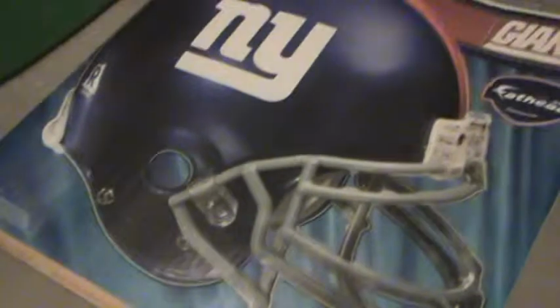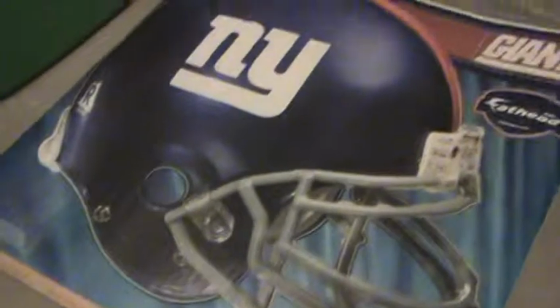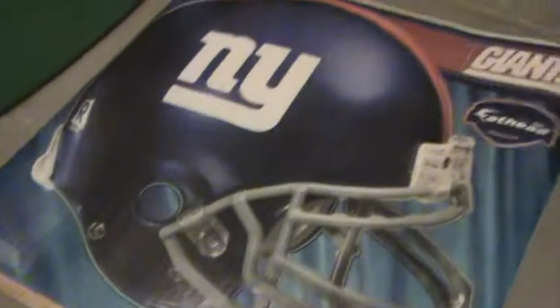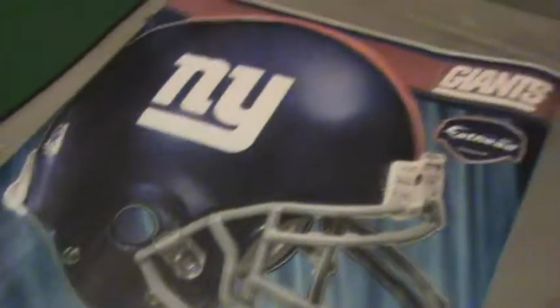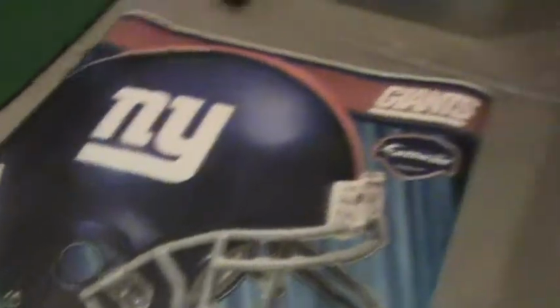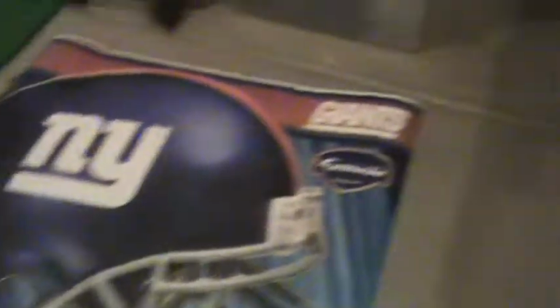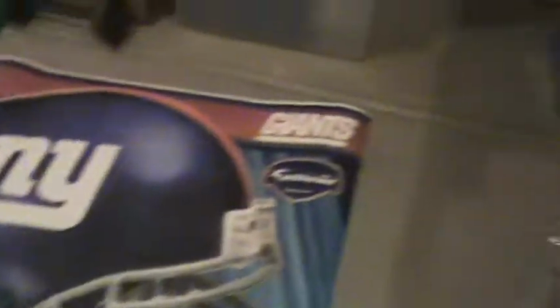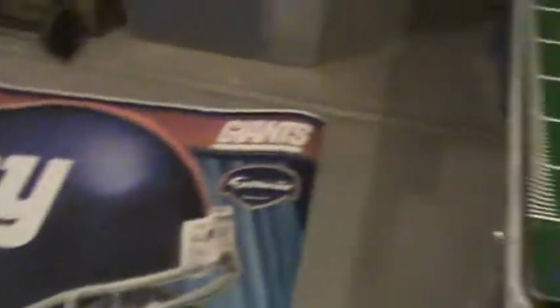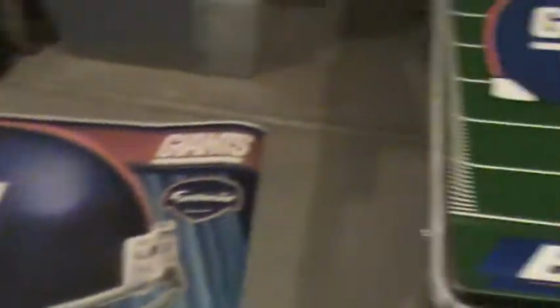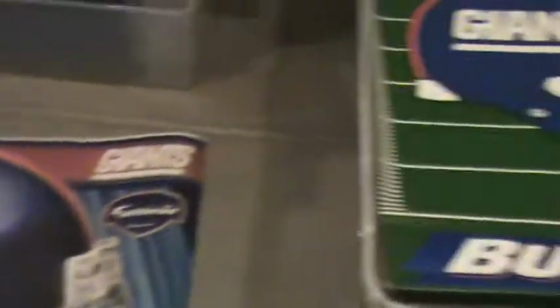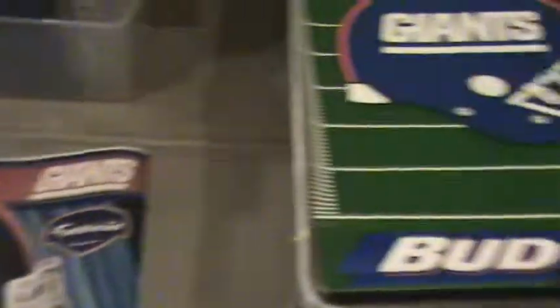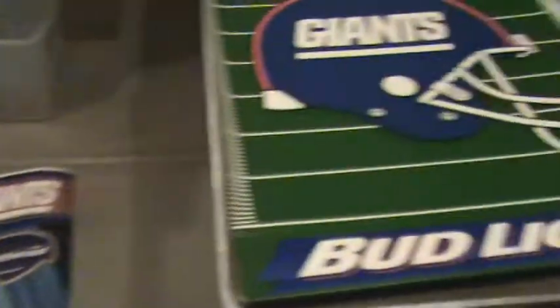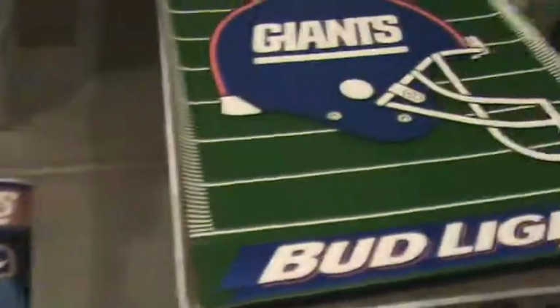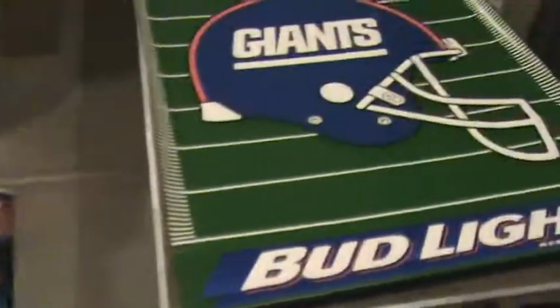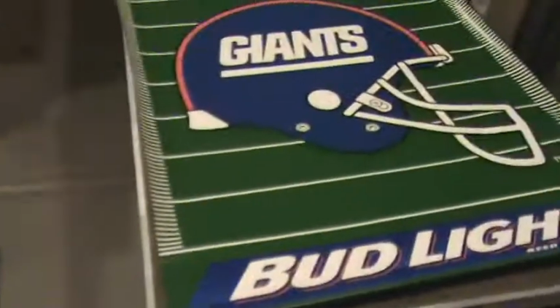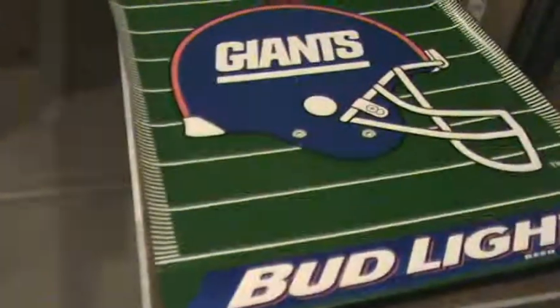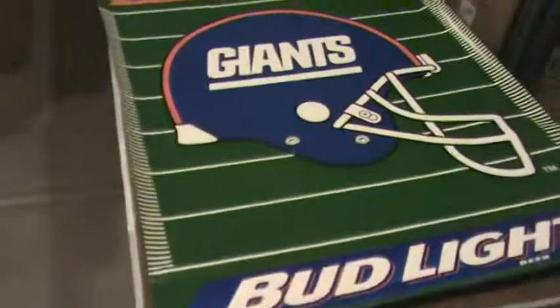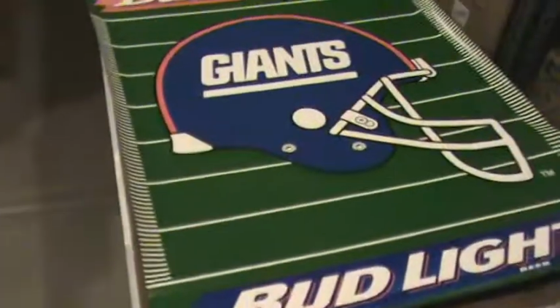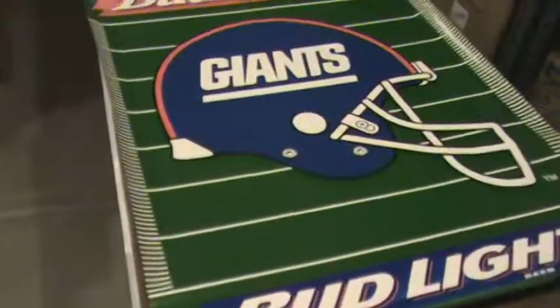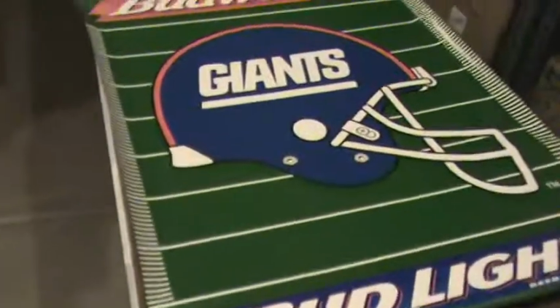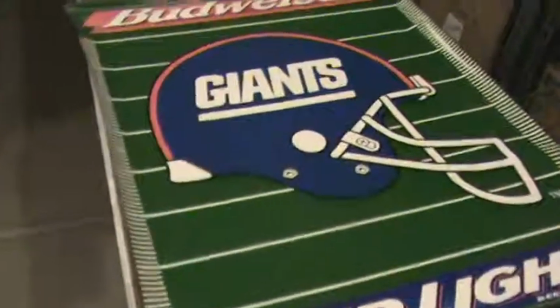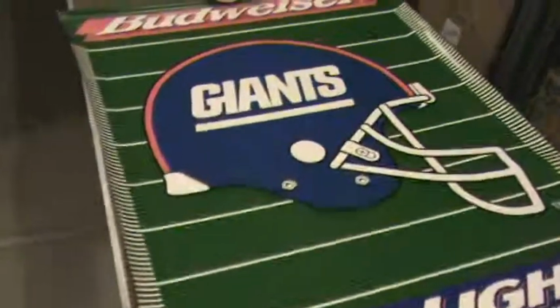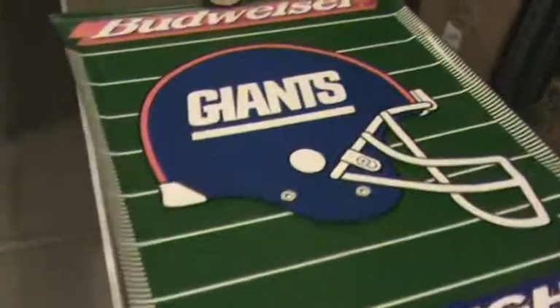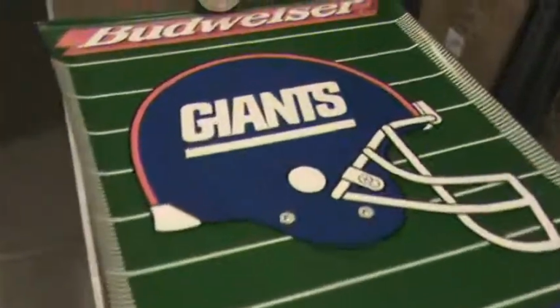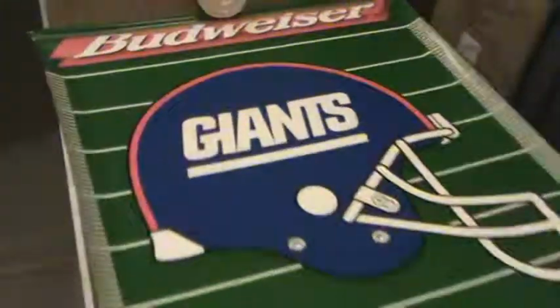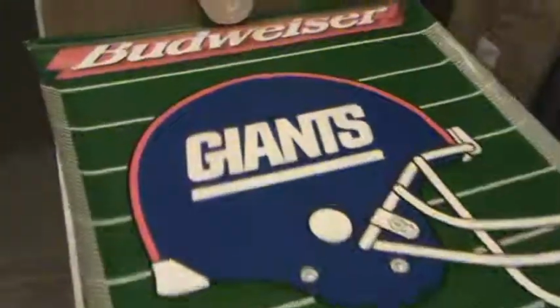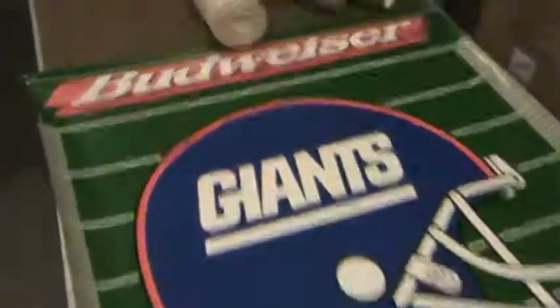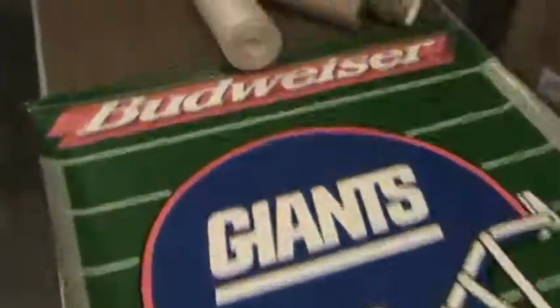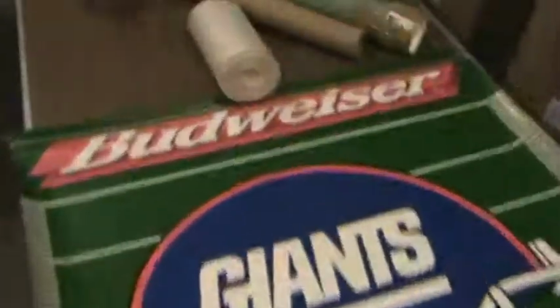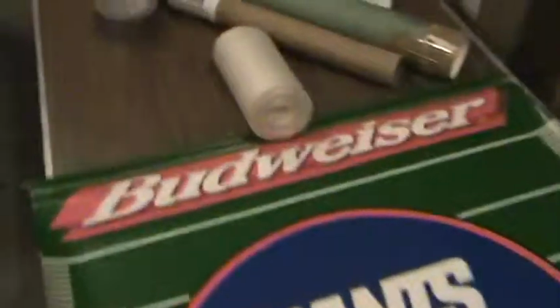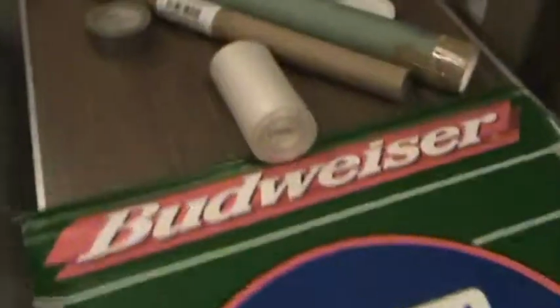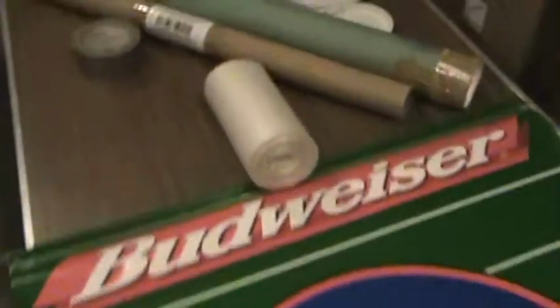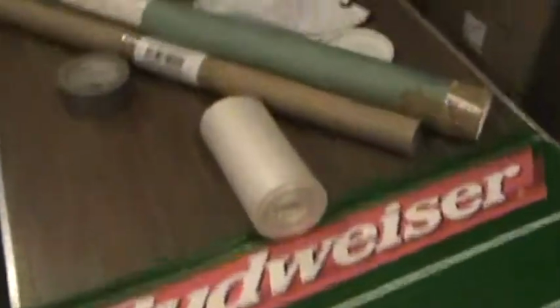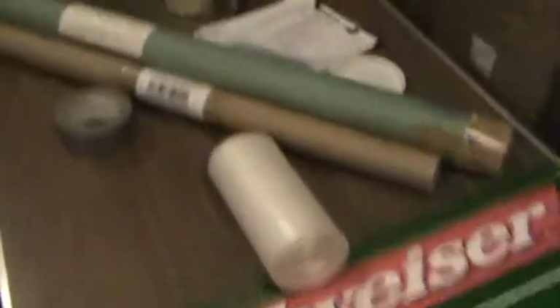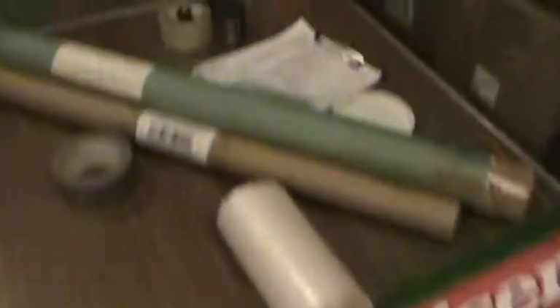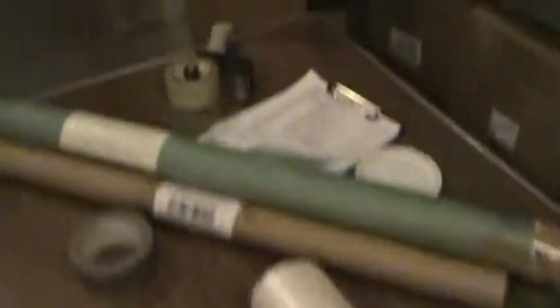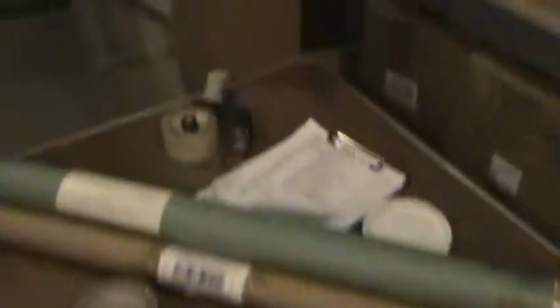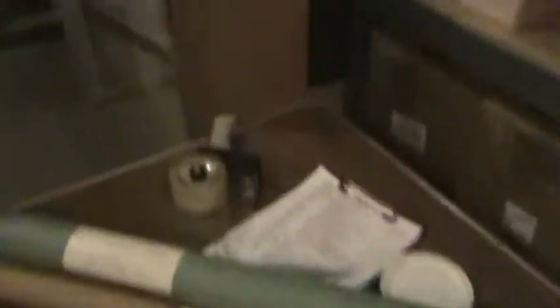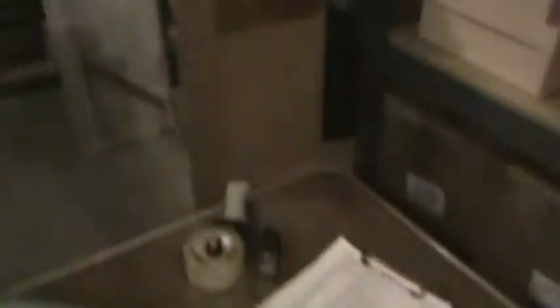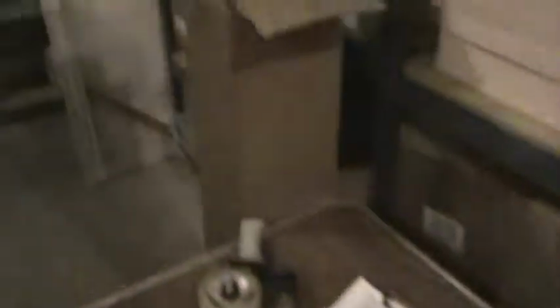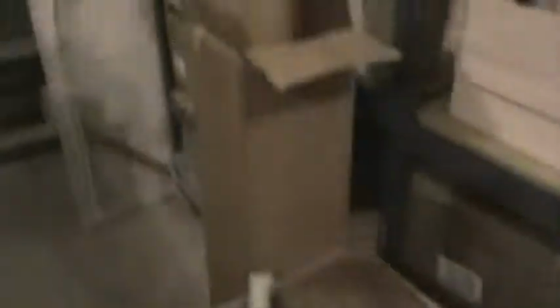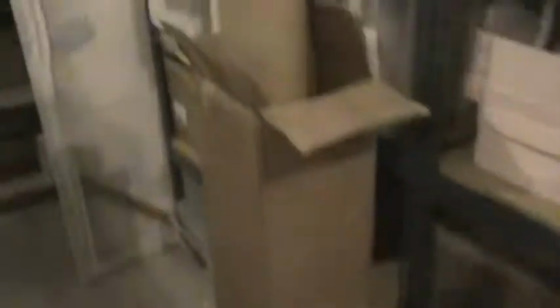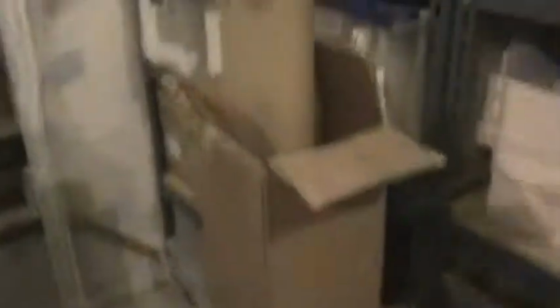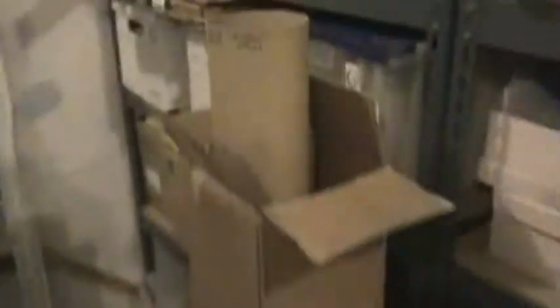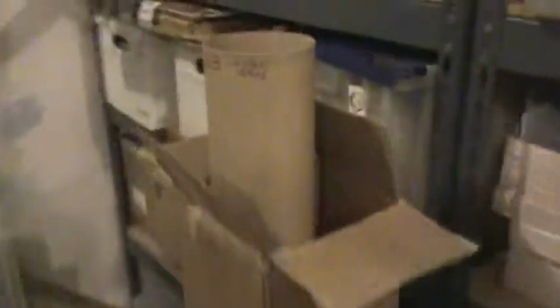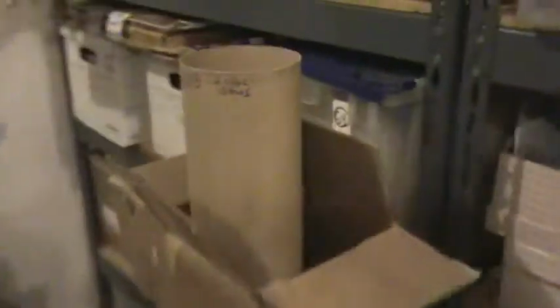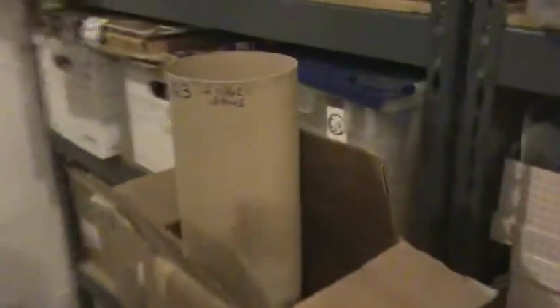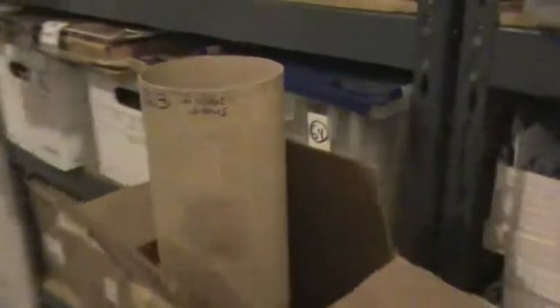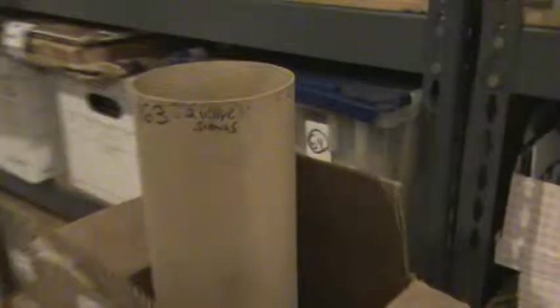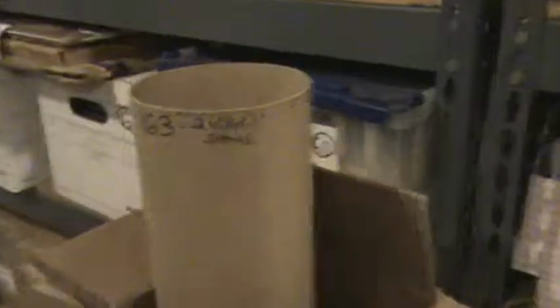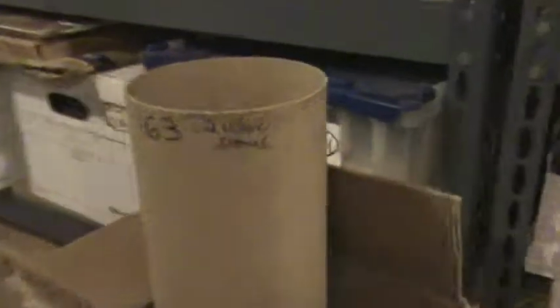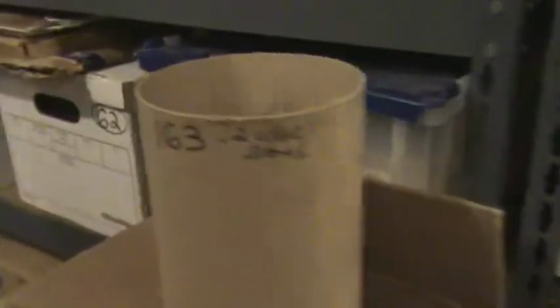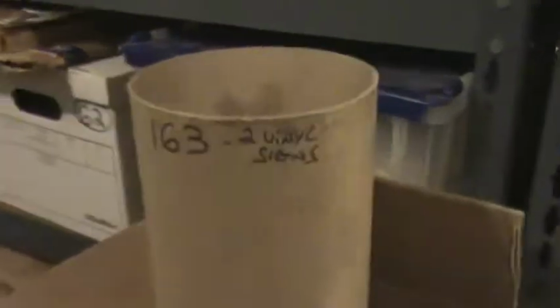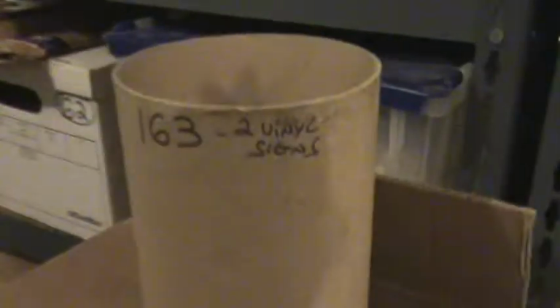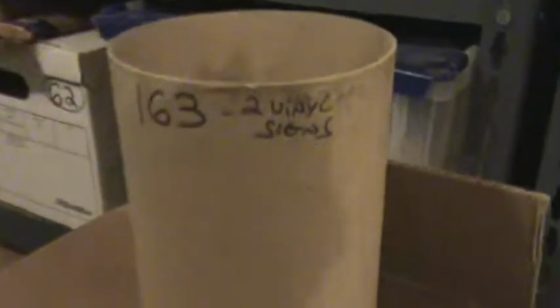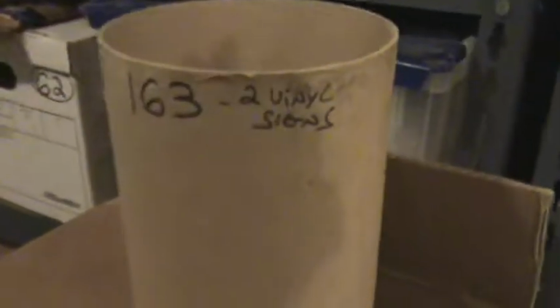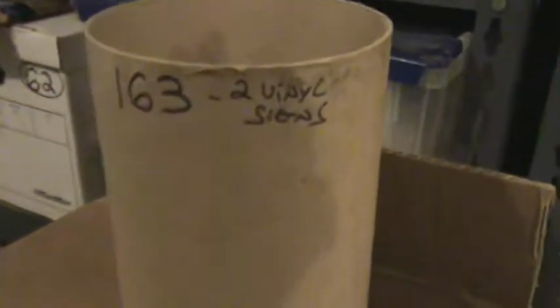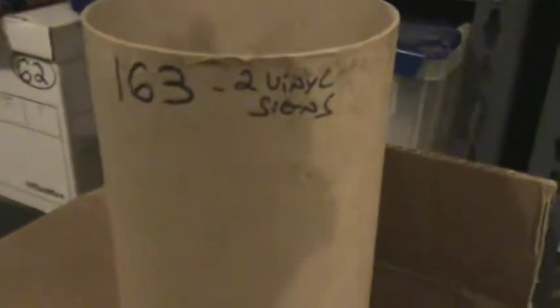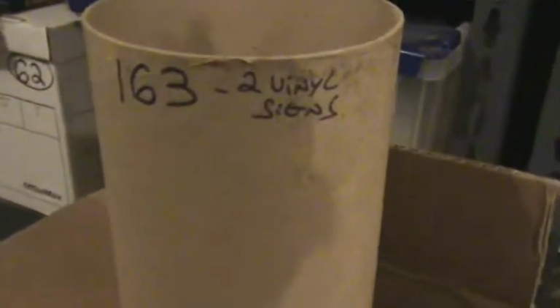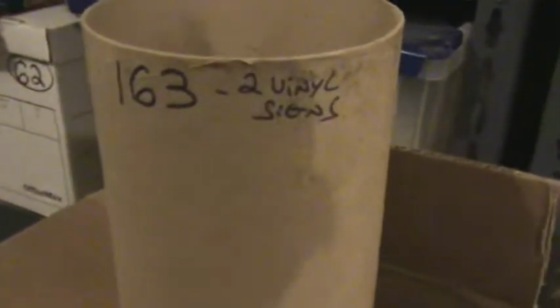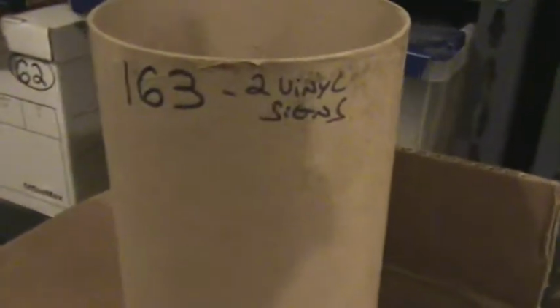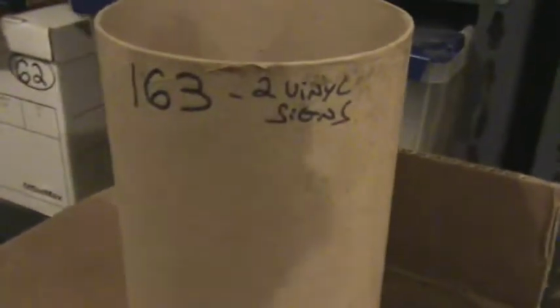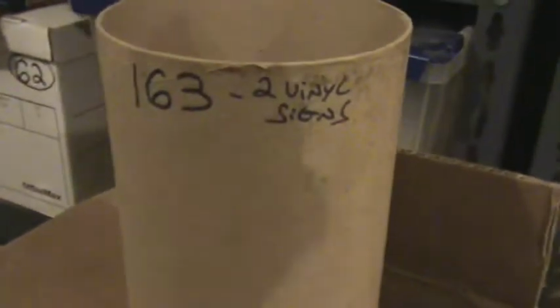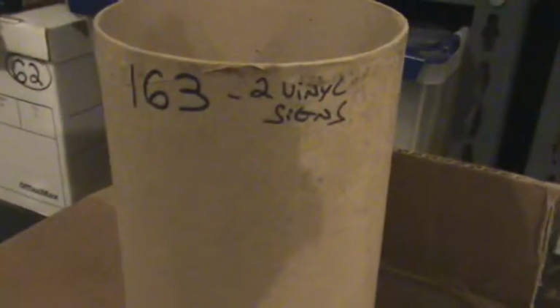So we've got those two items — the two vinyl signs — and those two vinyl signs we're calling item number 163.